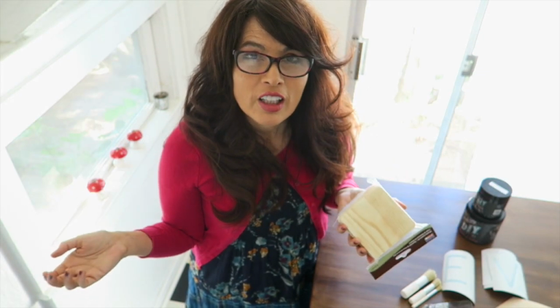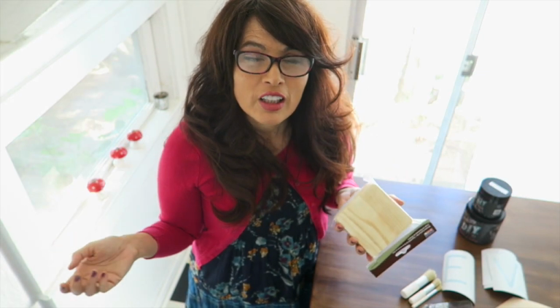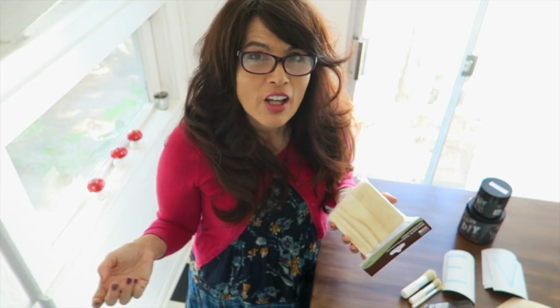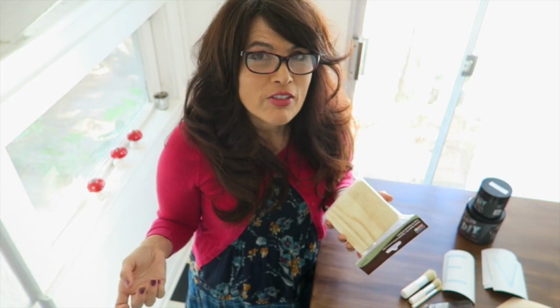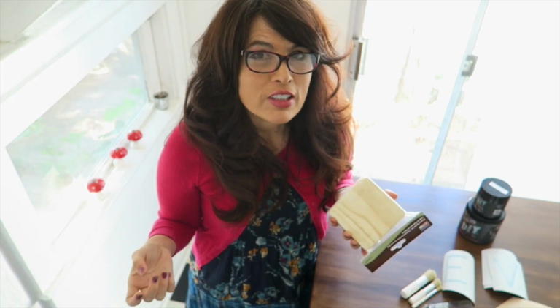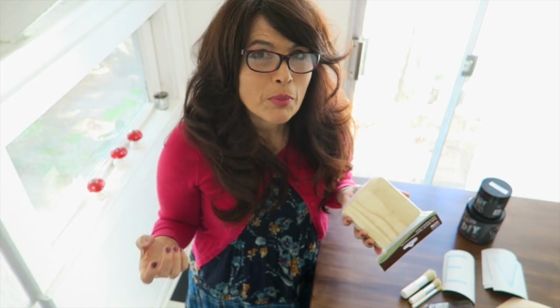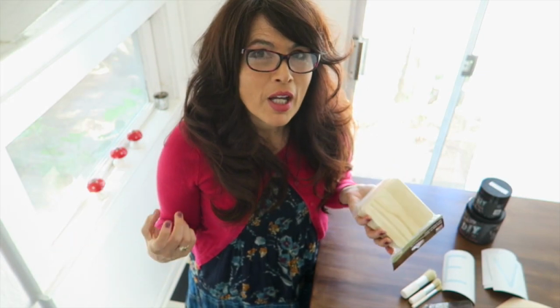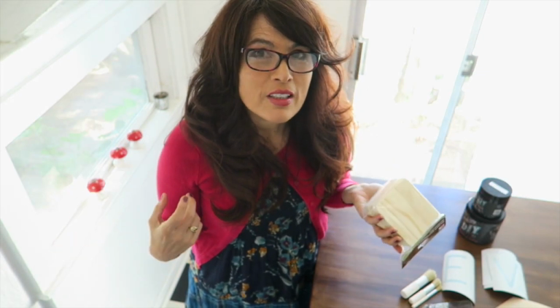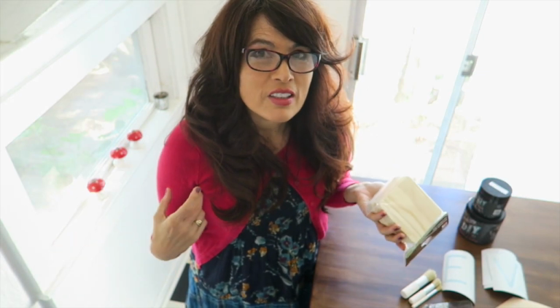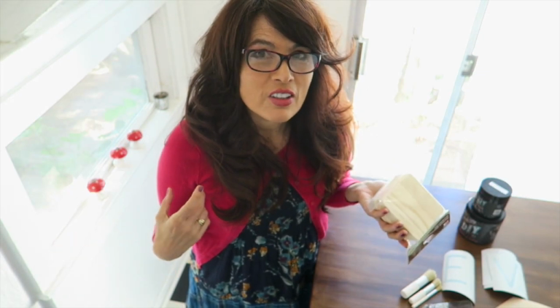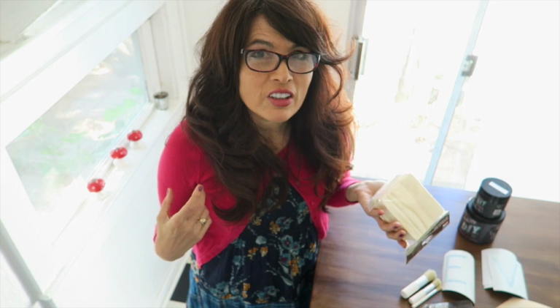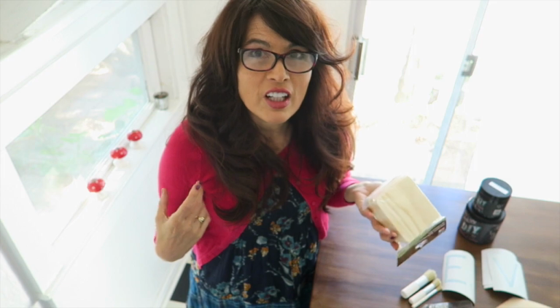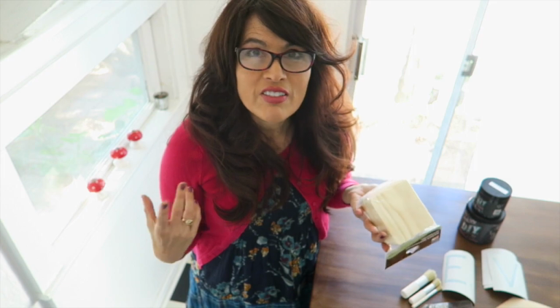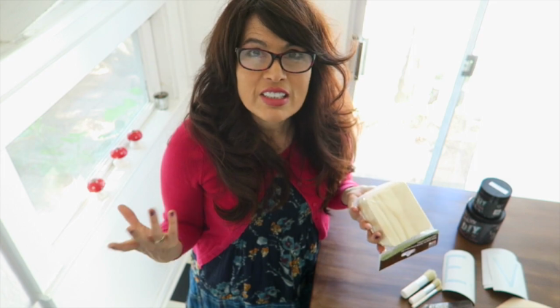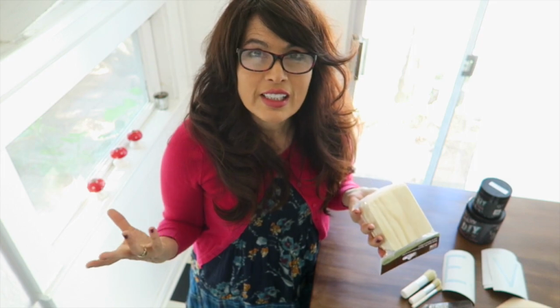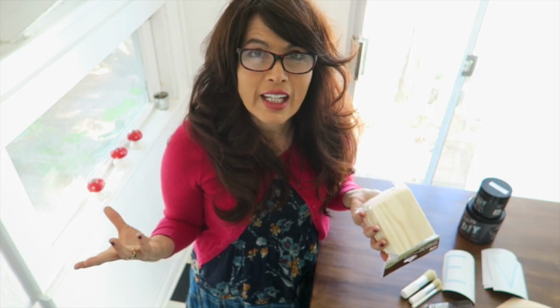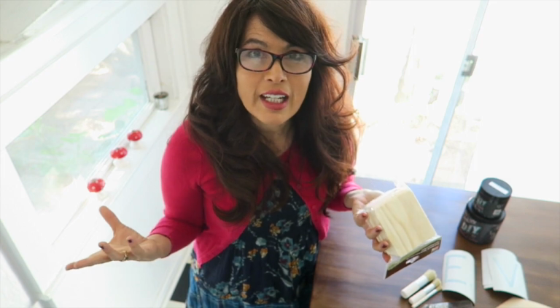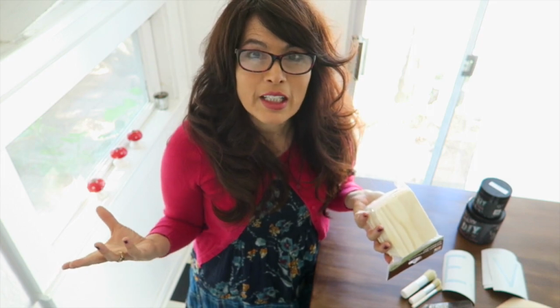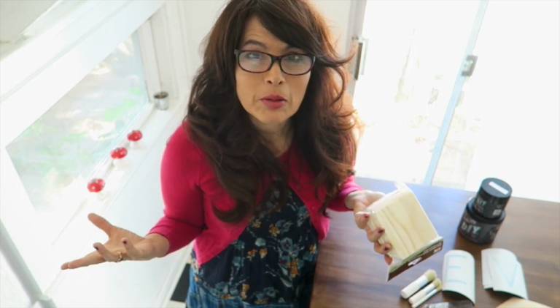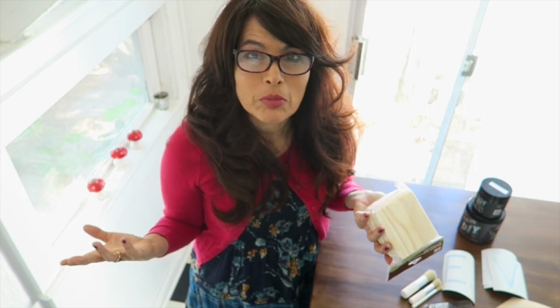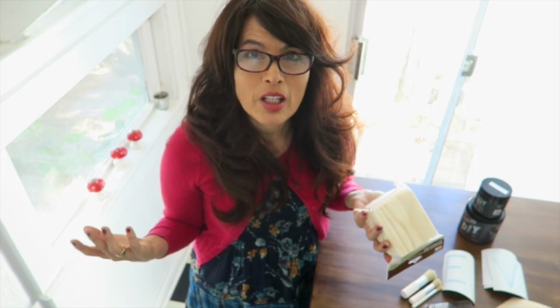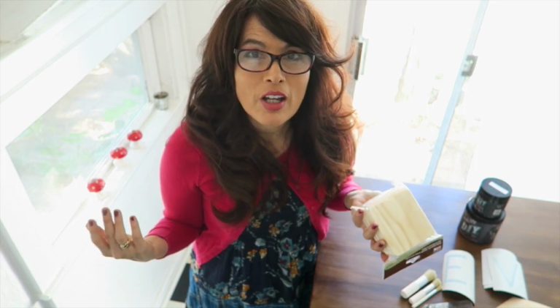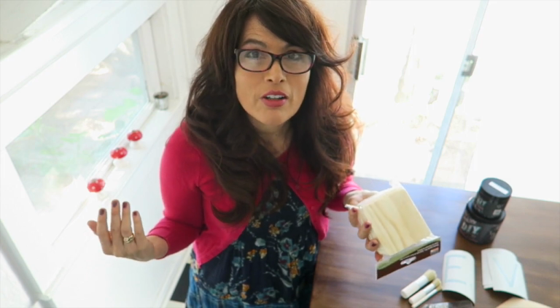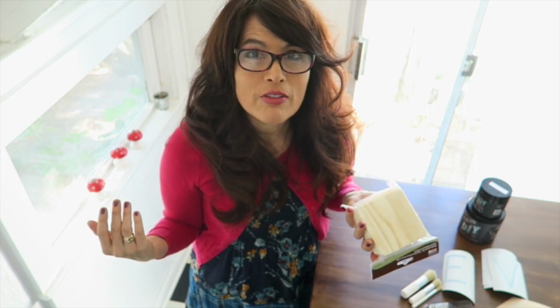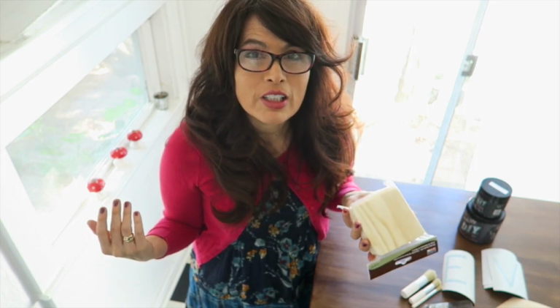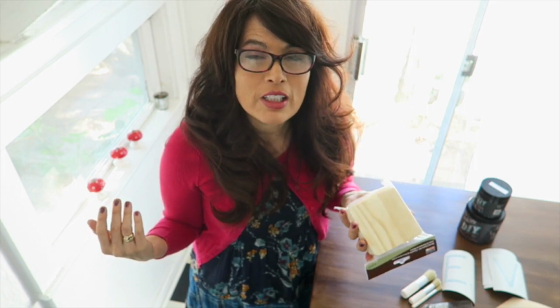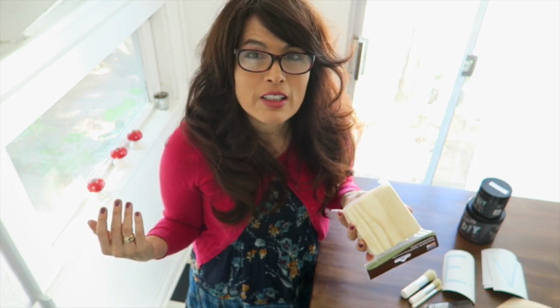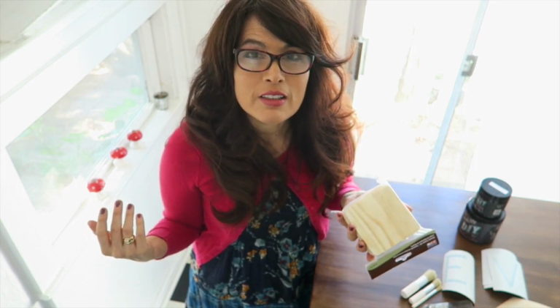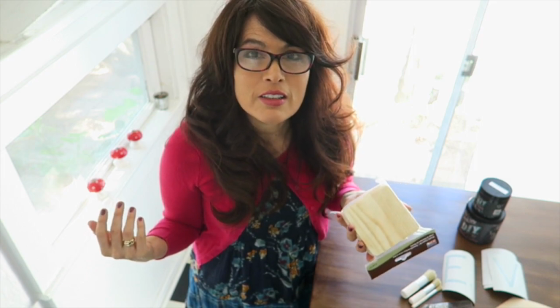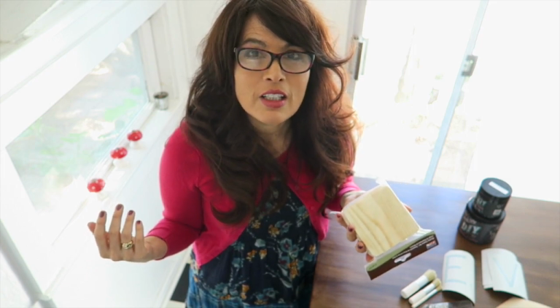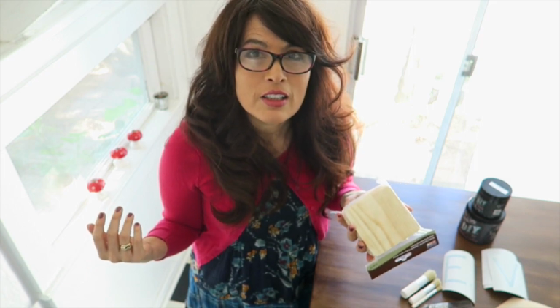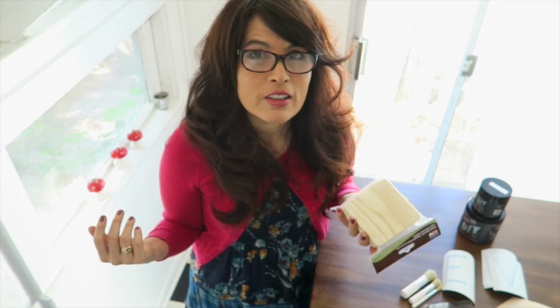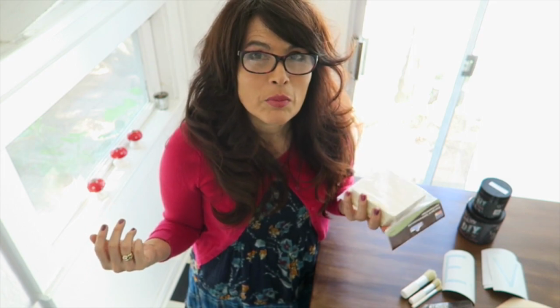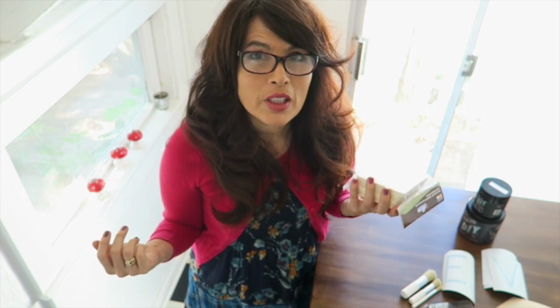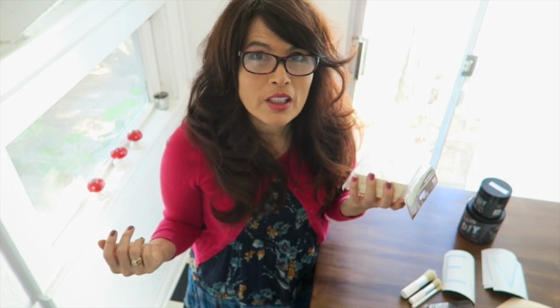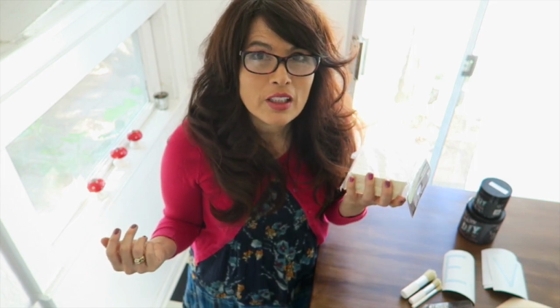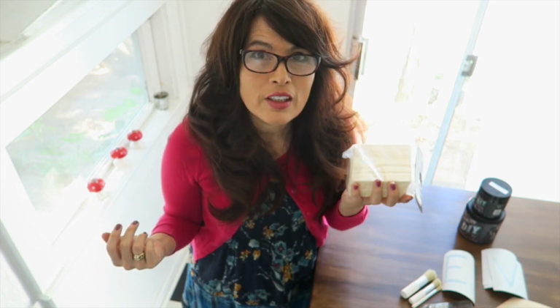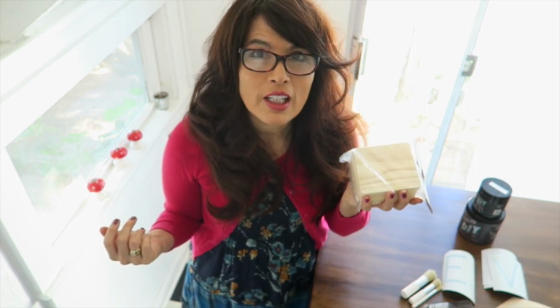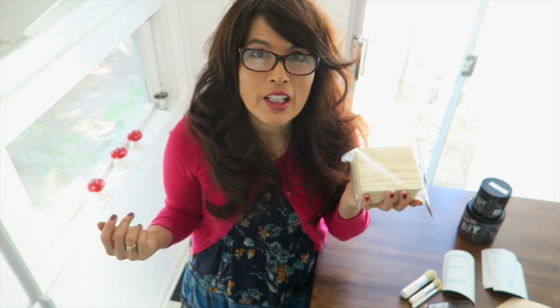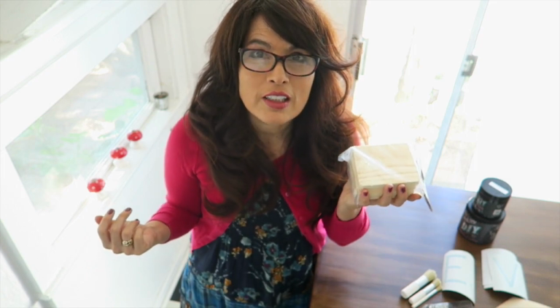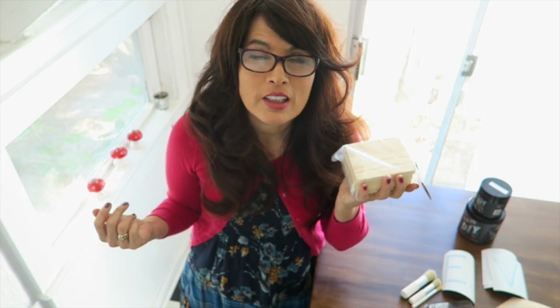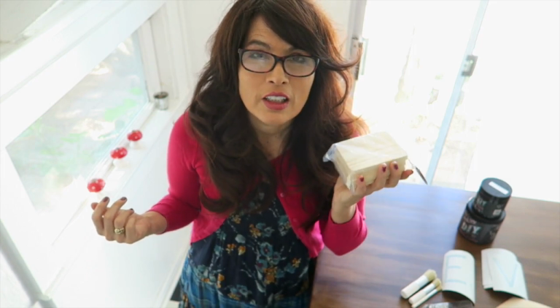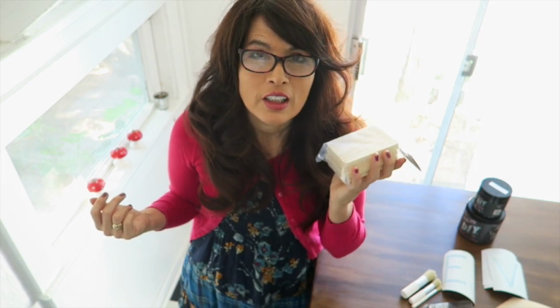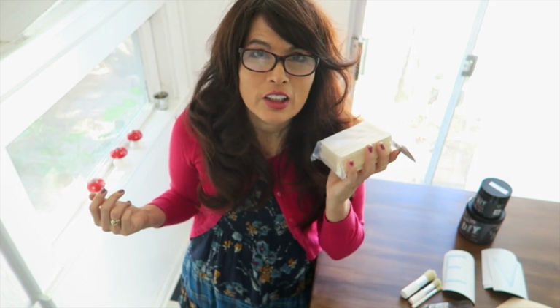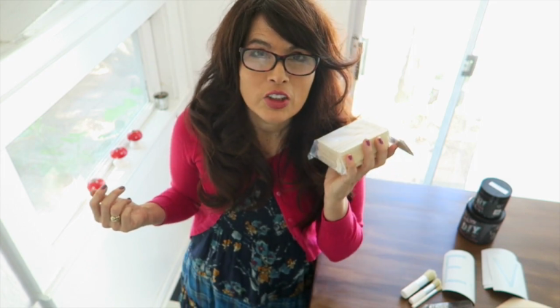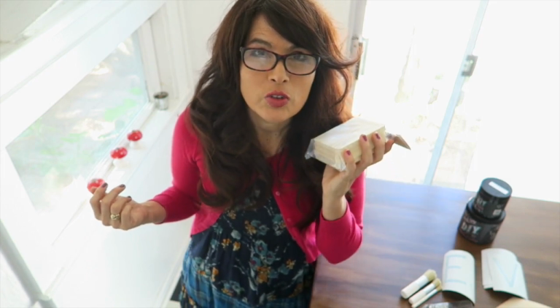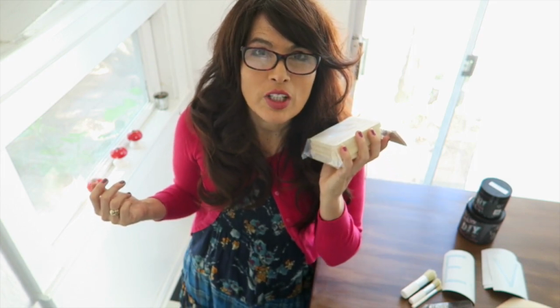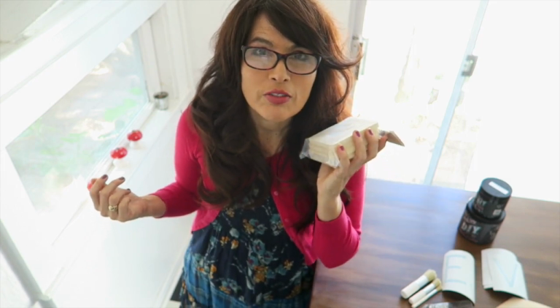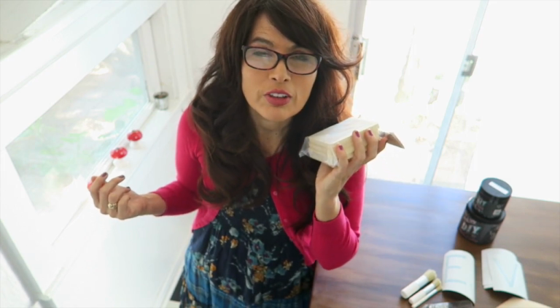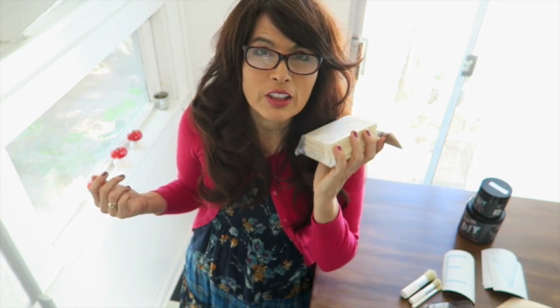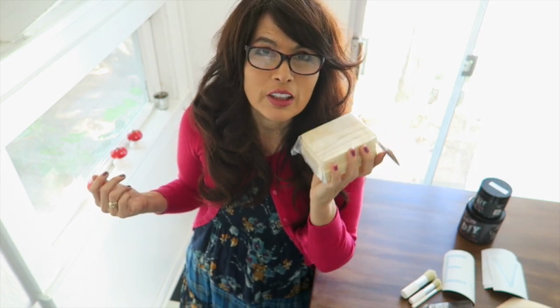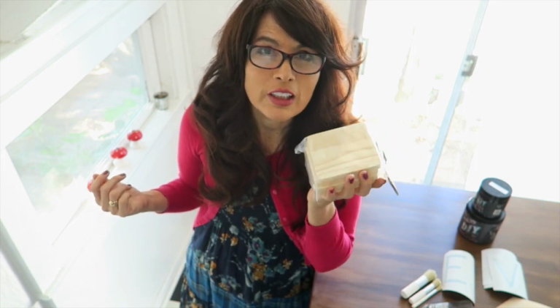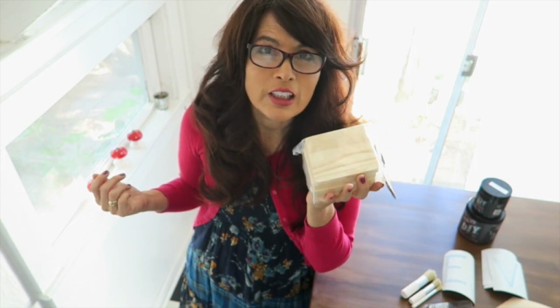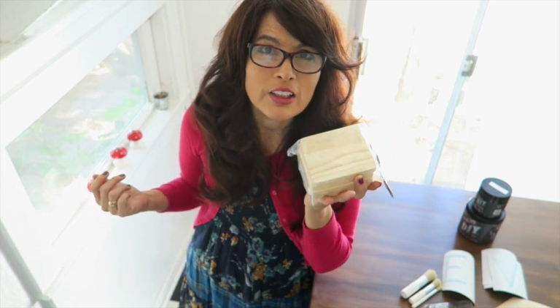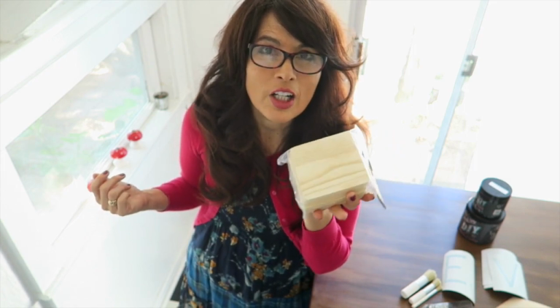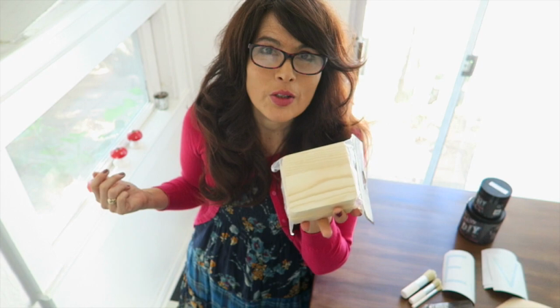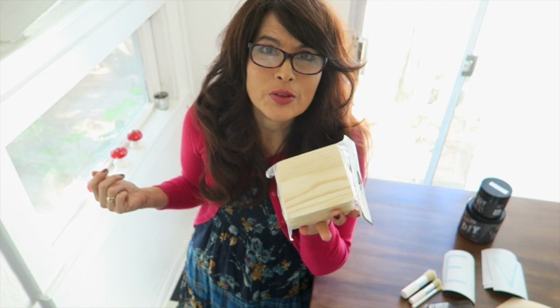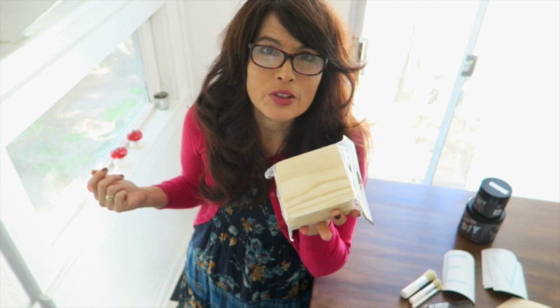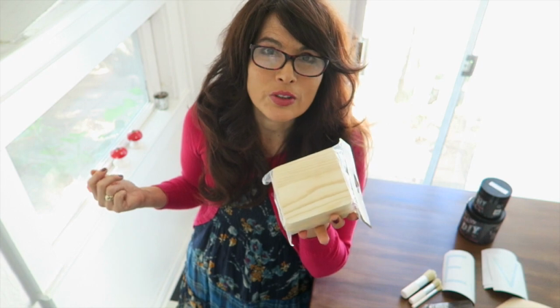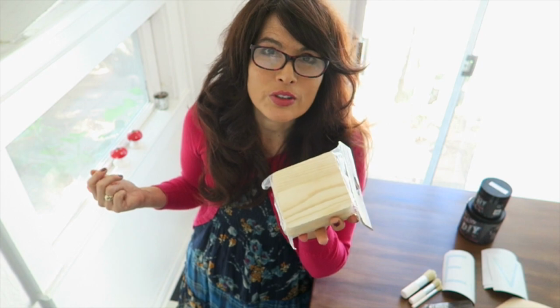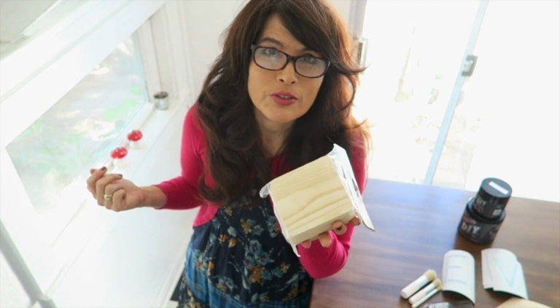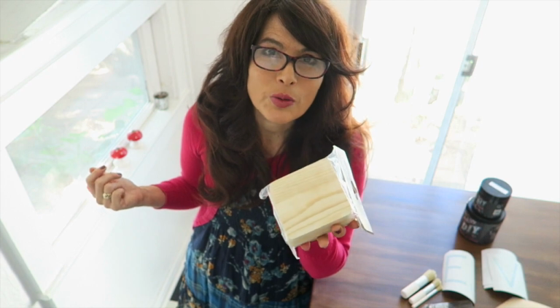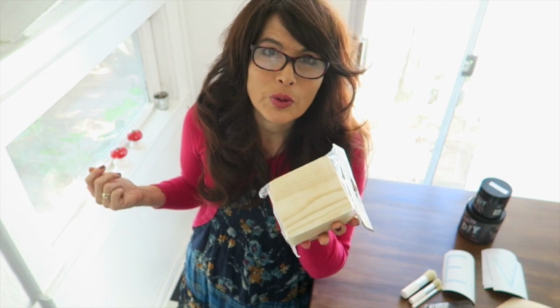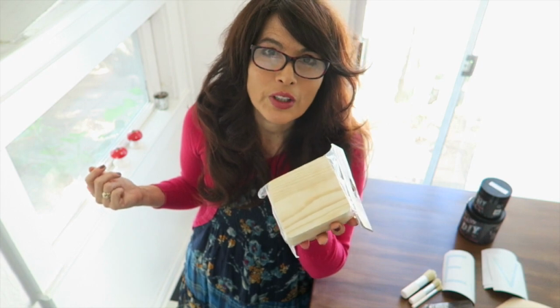Love is a puzzle. Love is a game. Love is something that you definitely need coasters for.